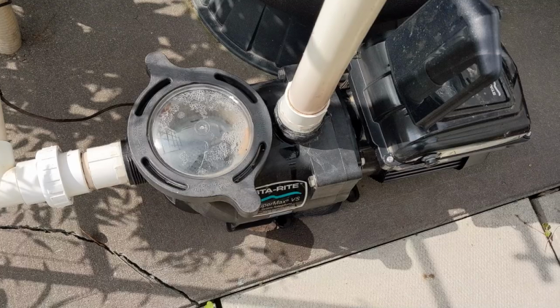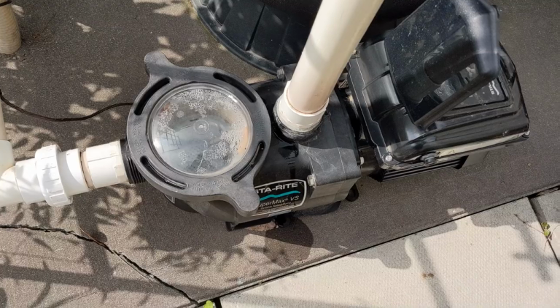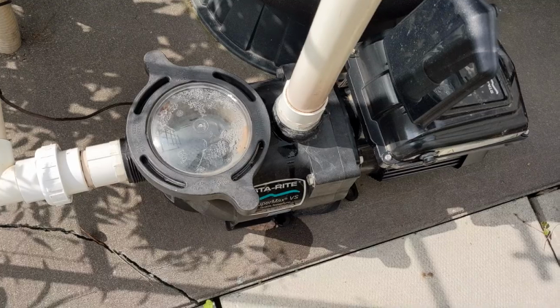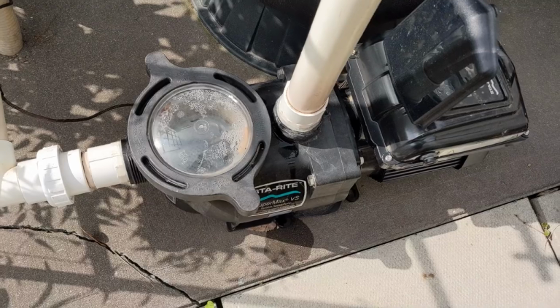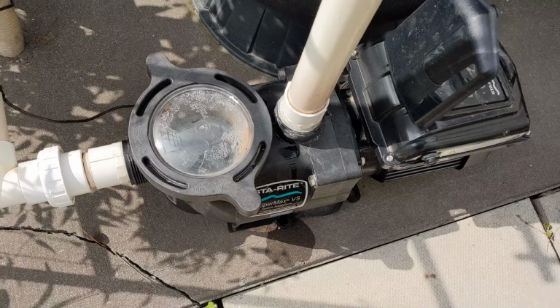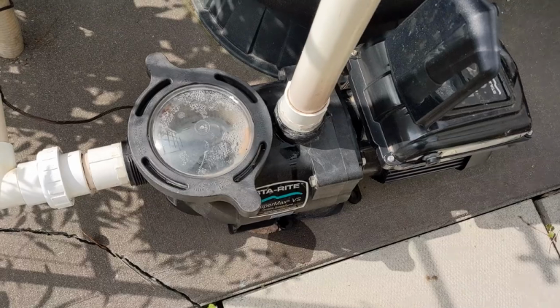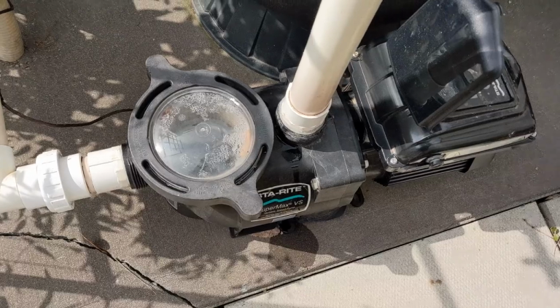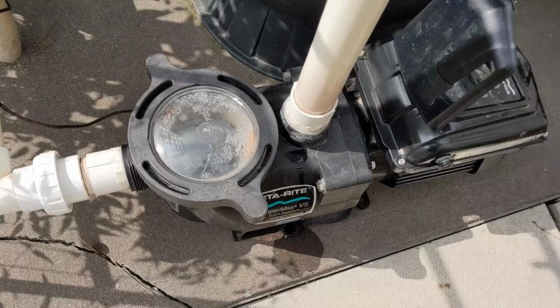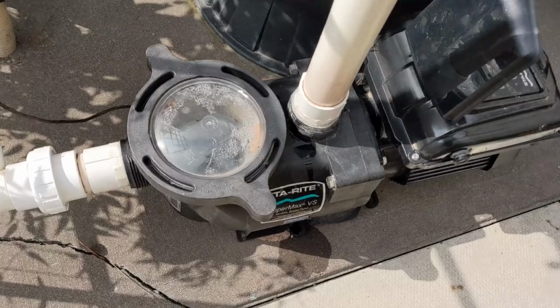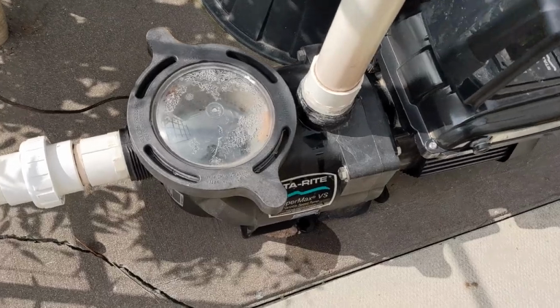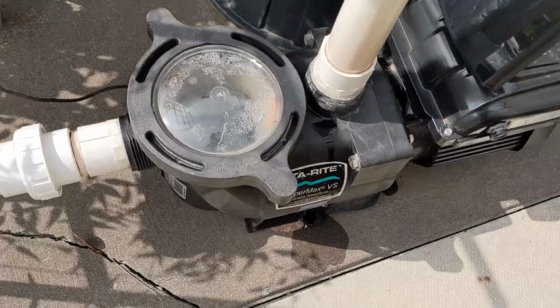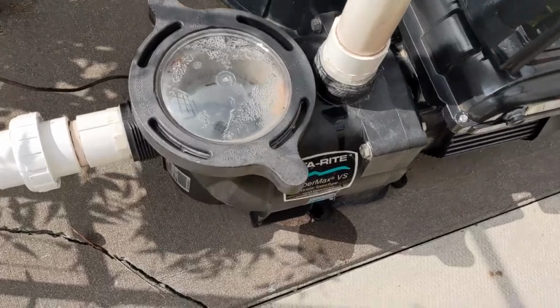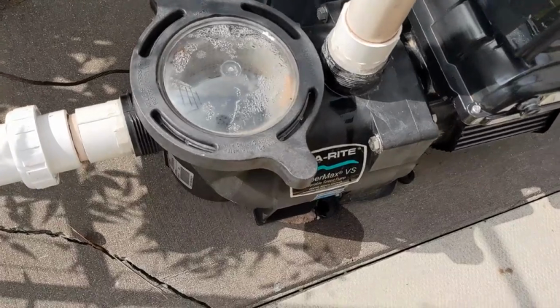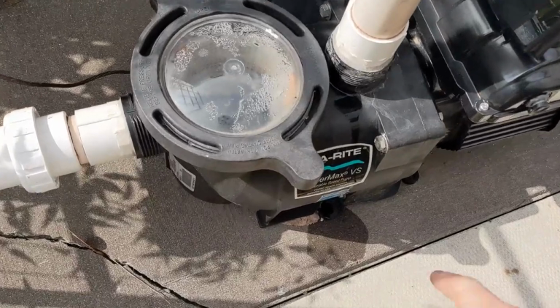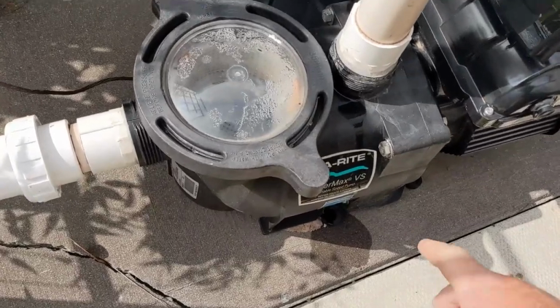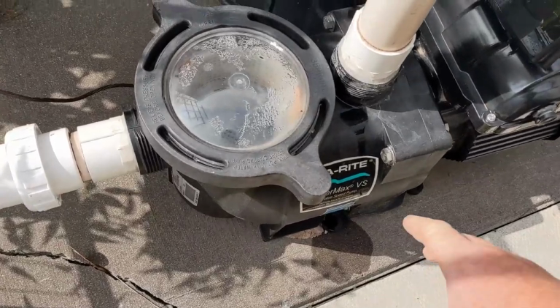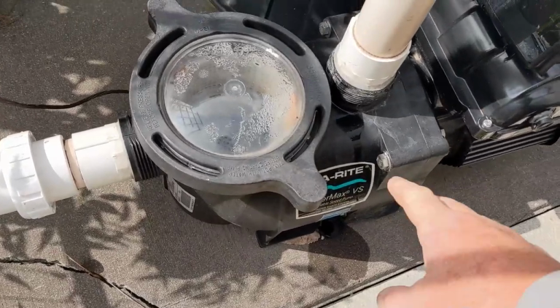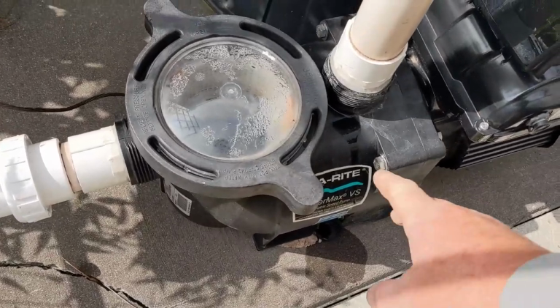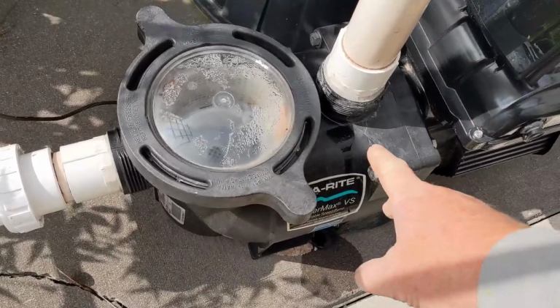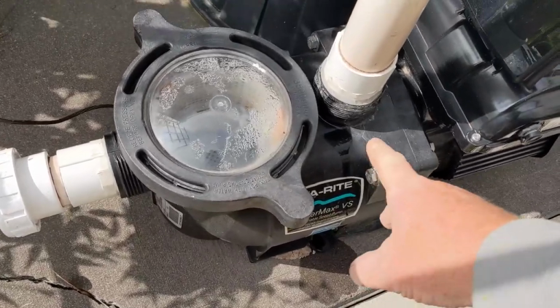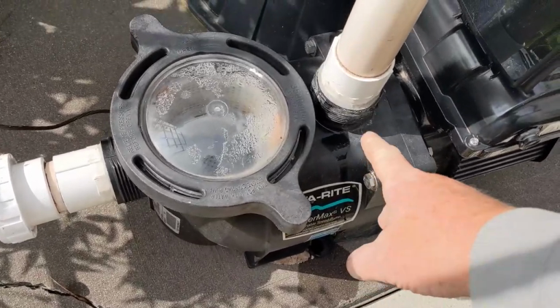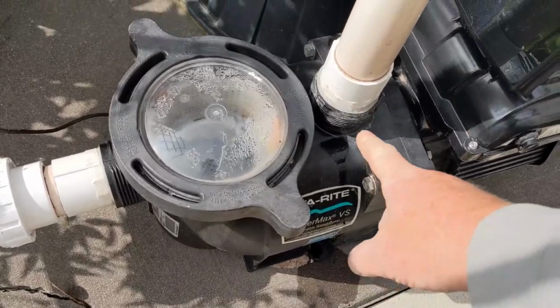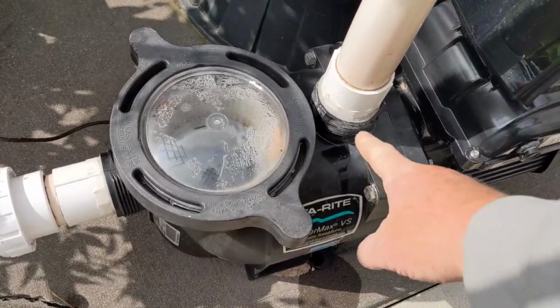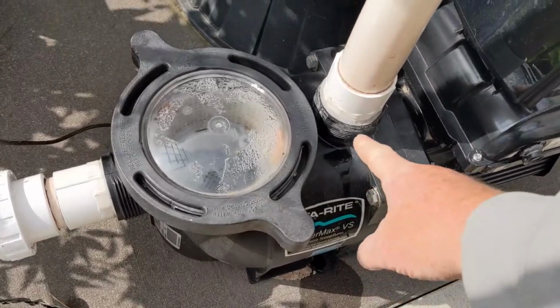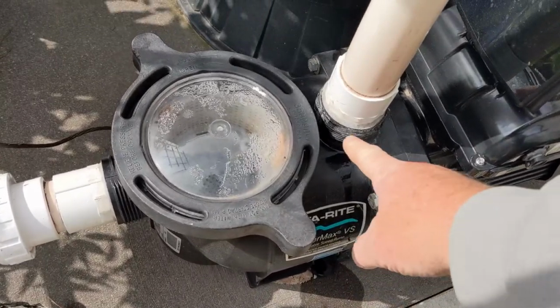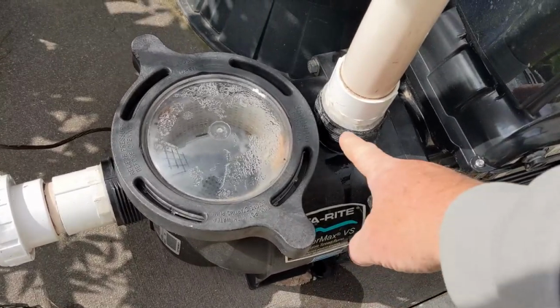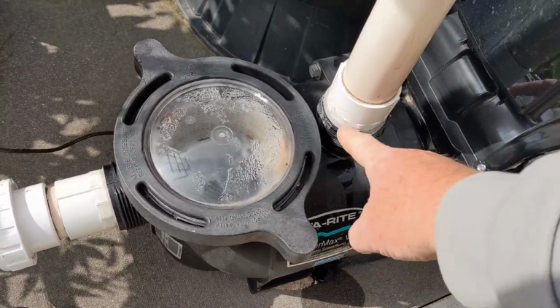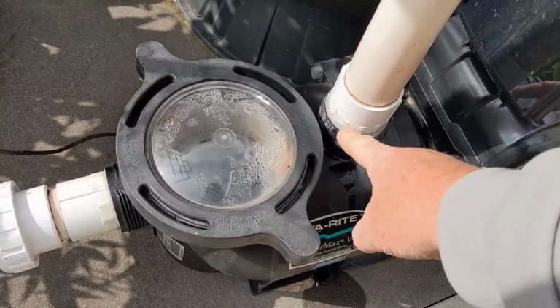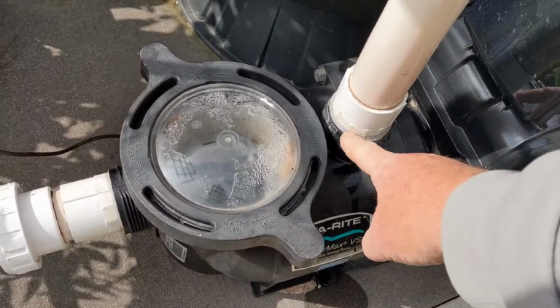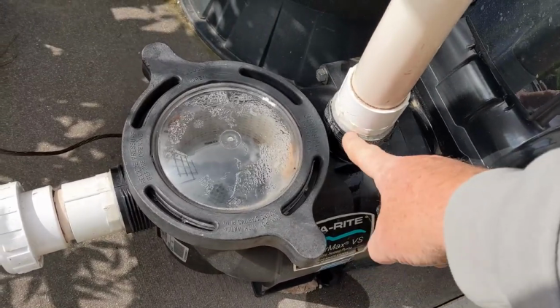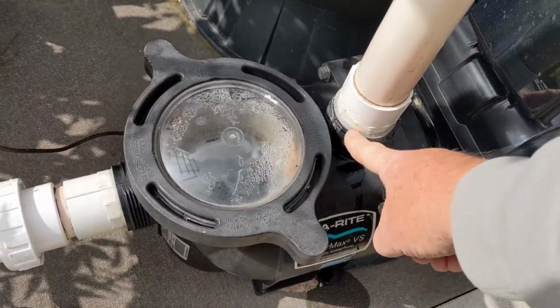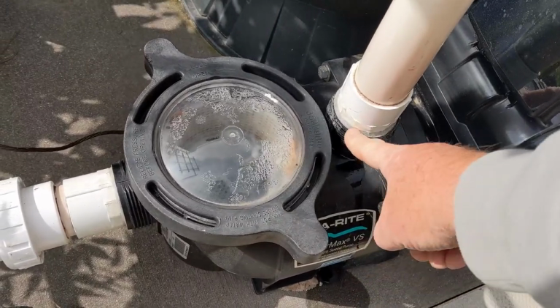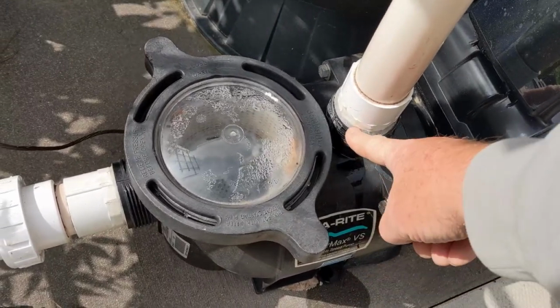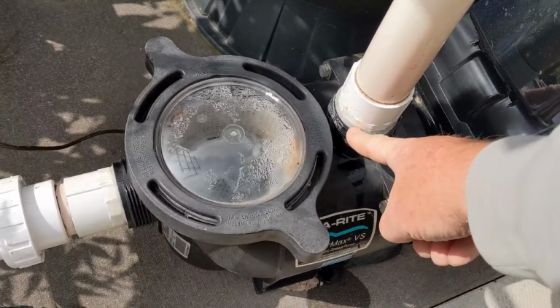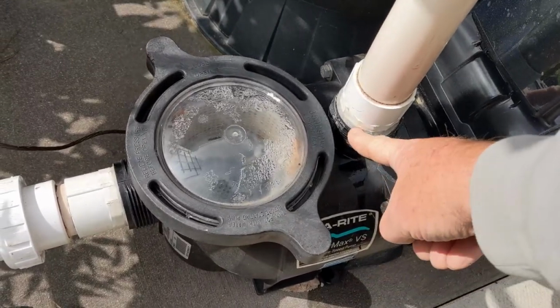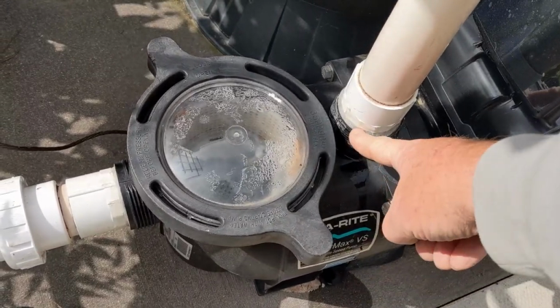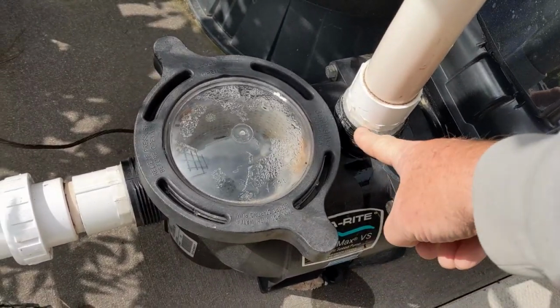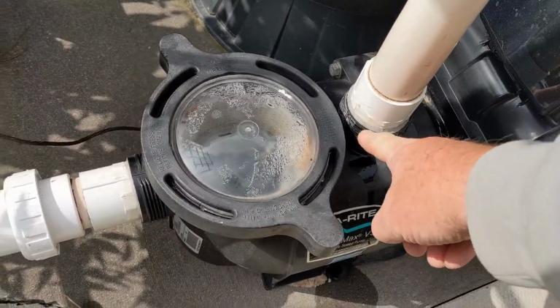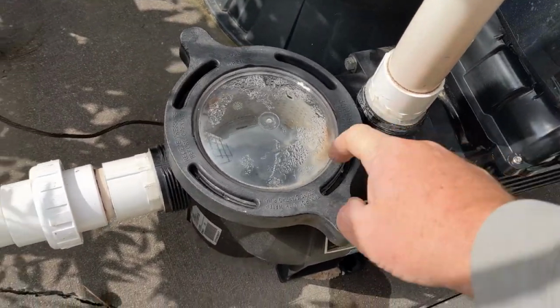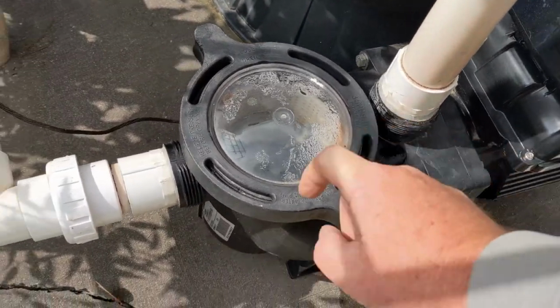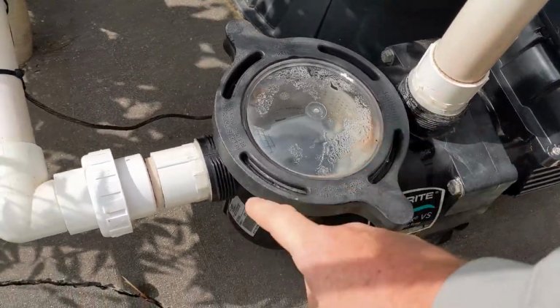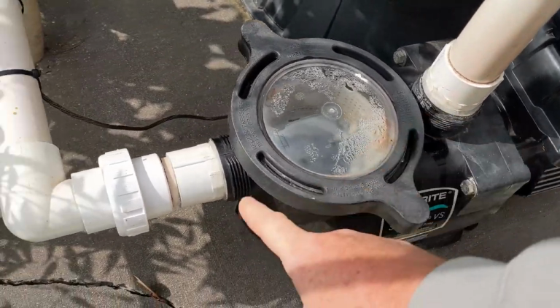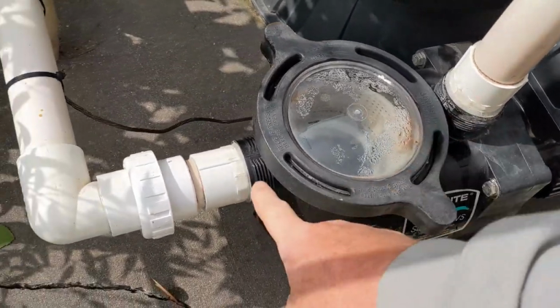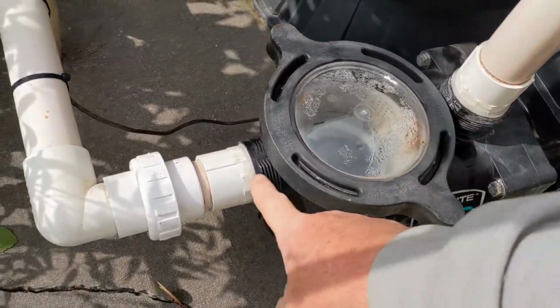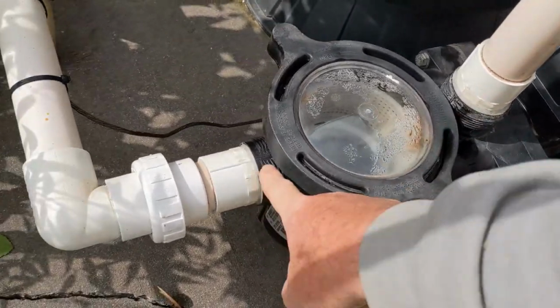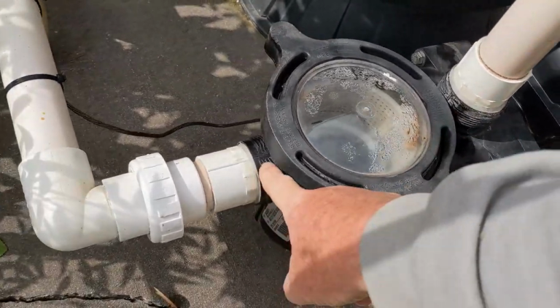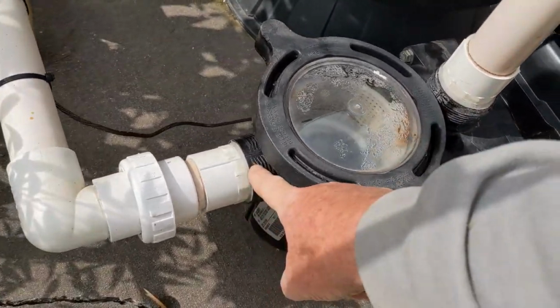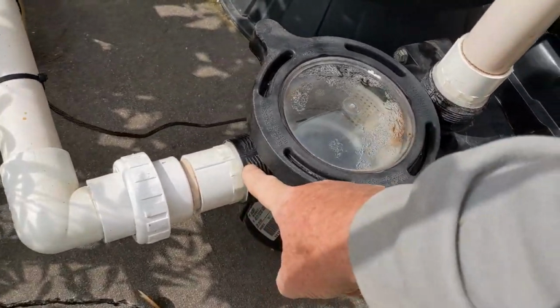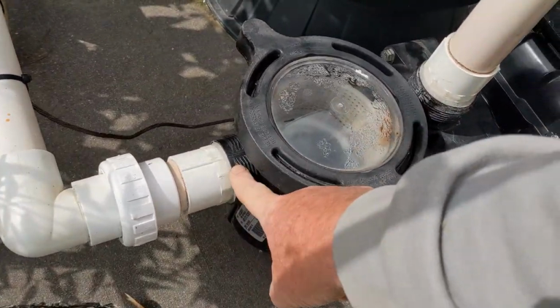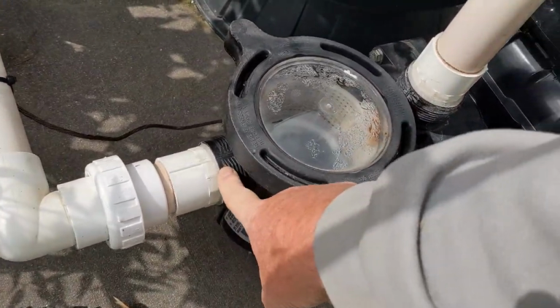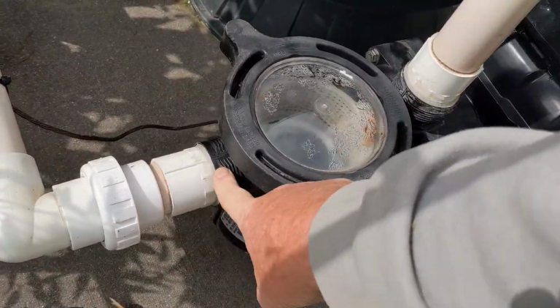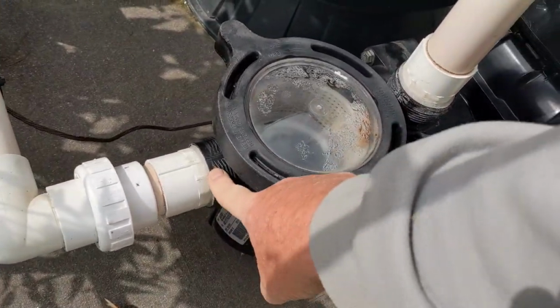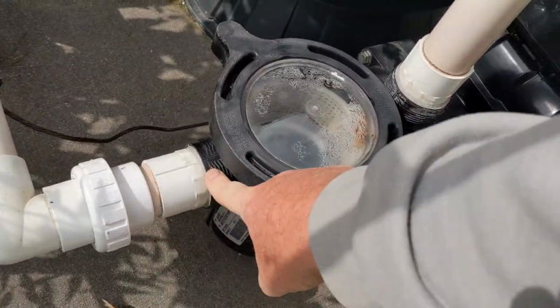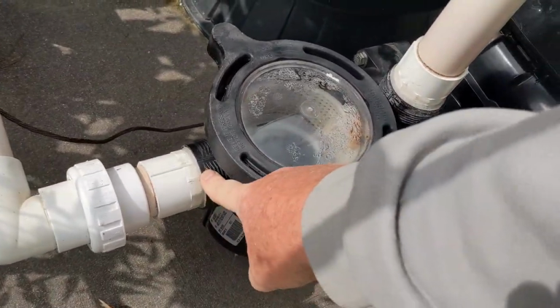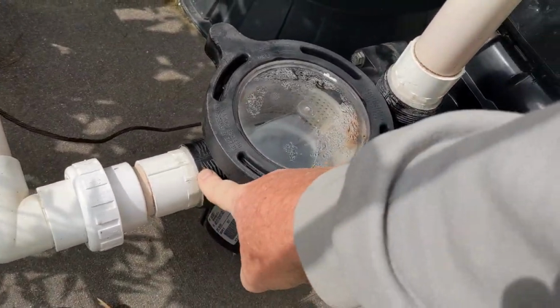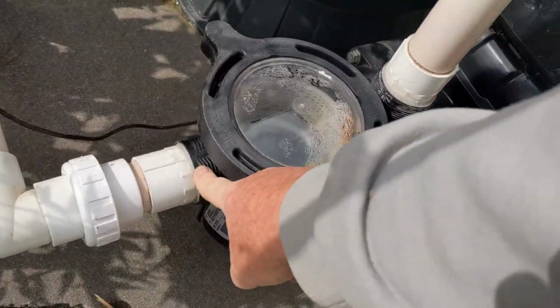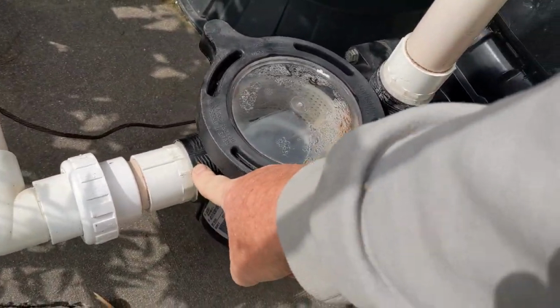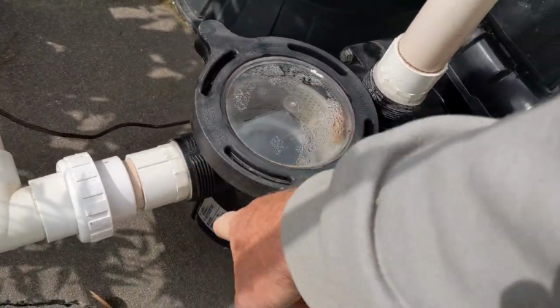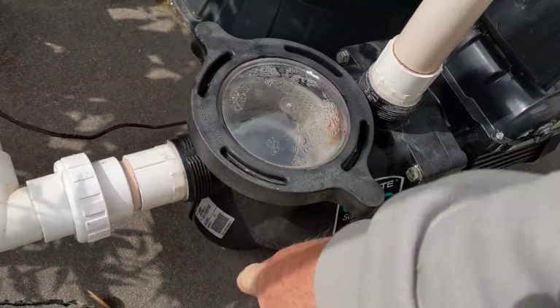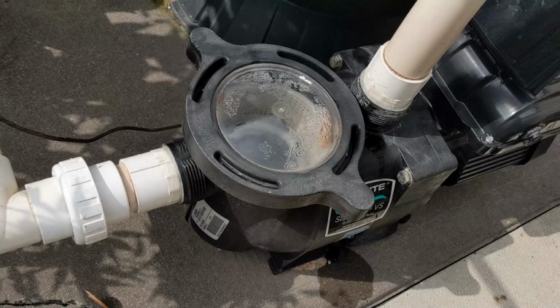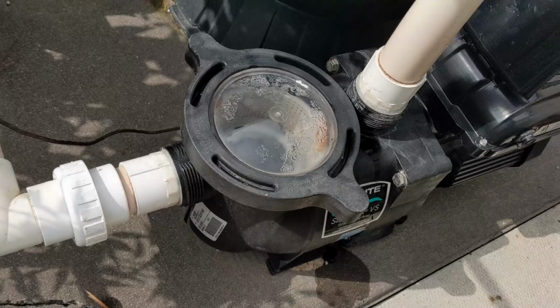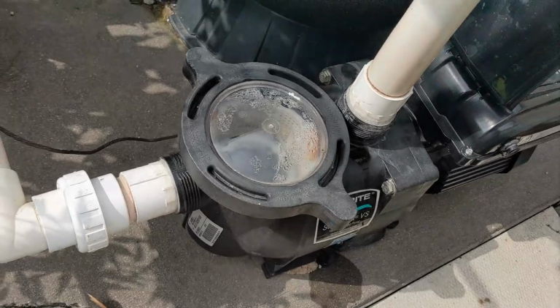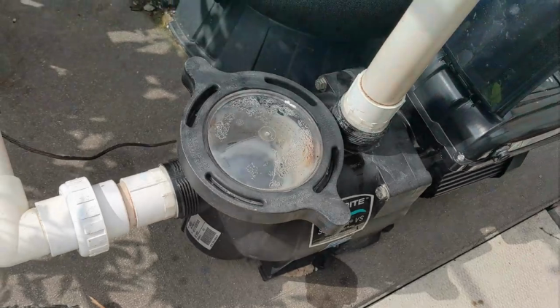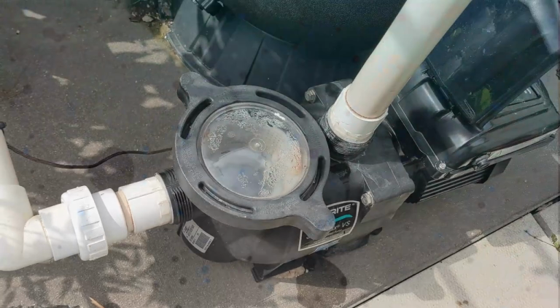If your pool pump has a leak at the top of the pump right here, or at the front, I'm going to show you how to fix that.